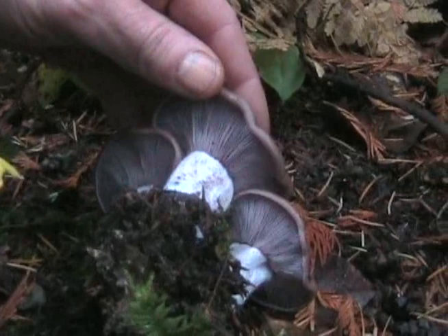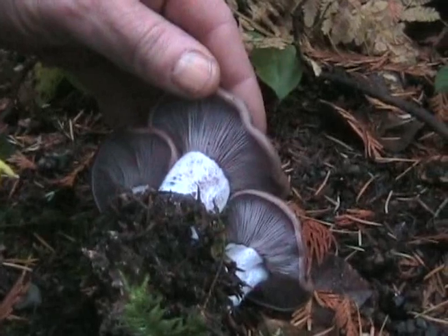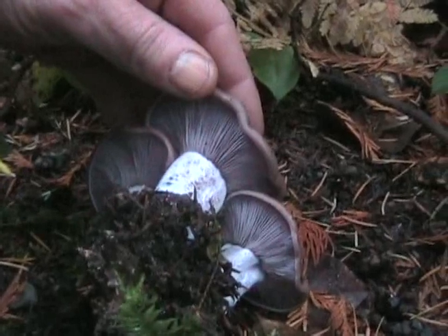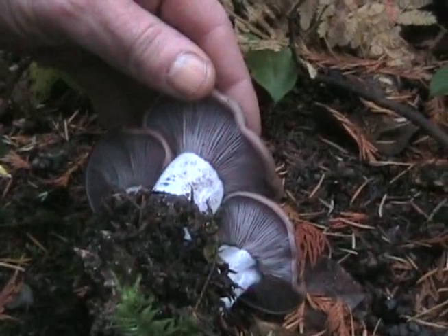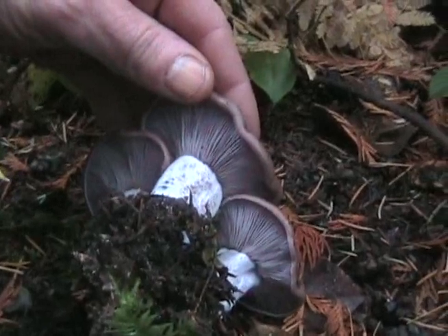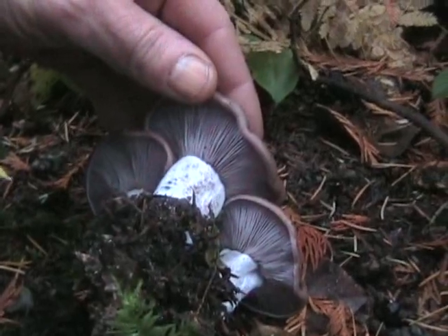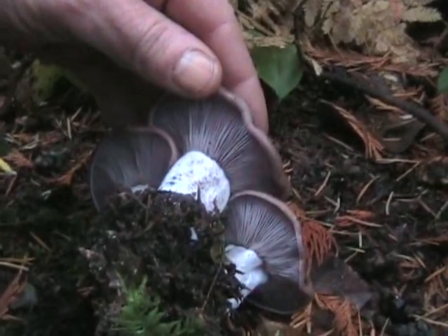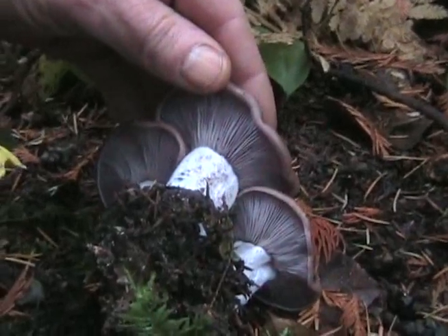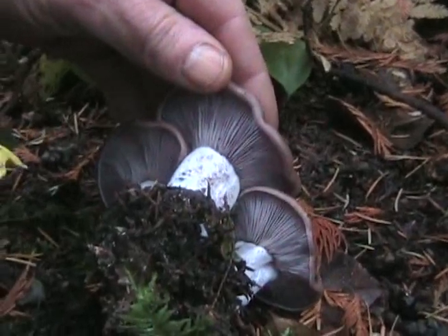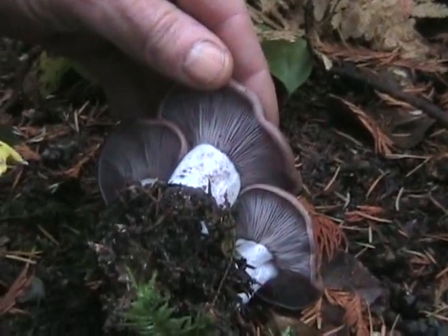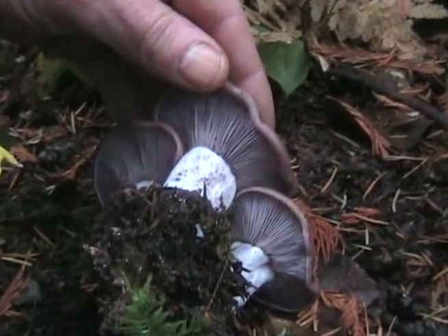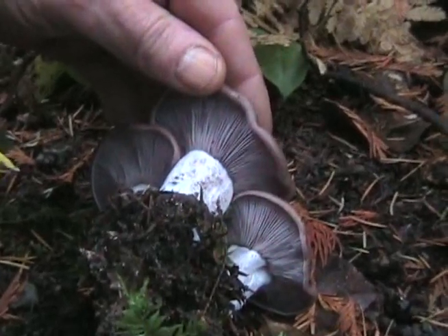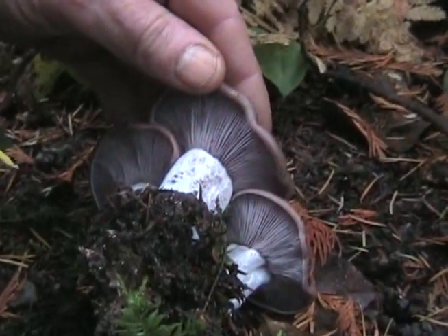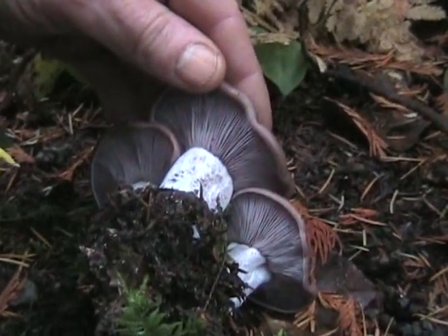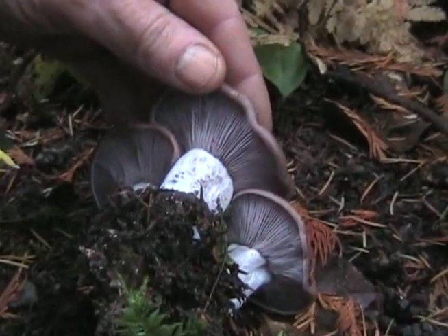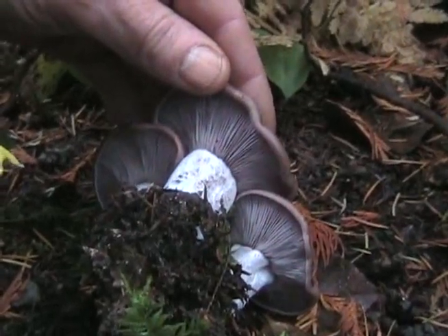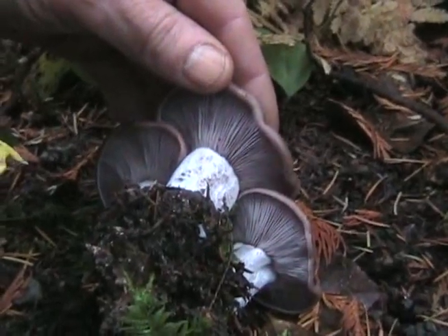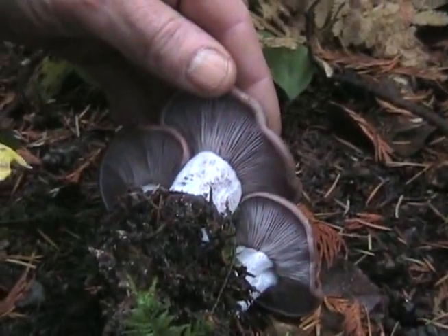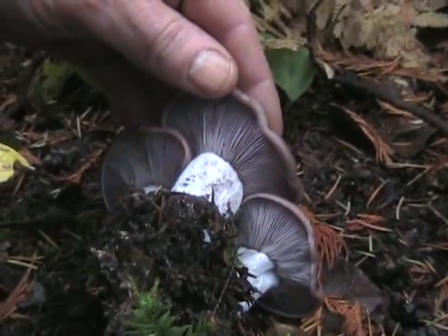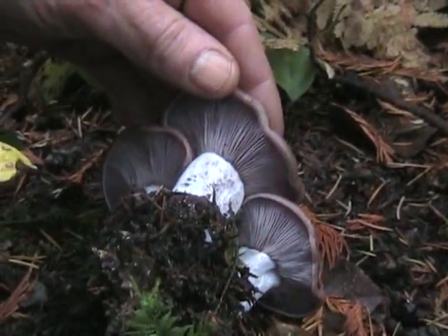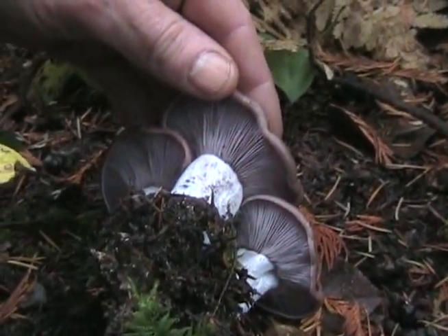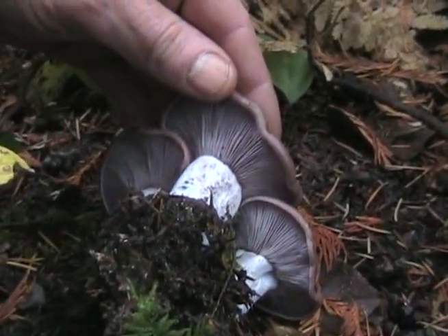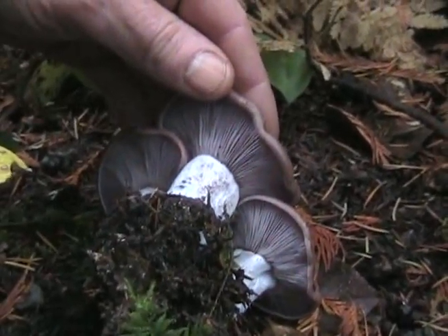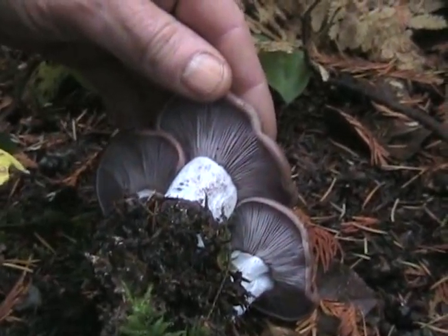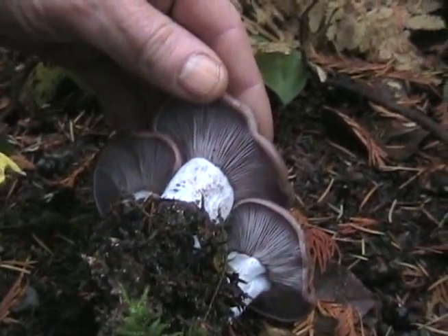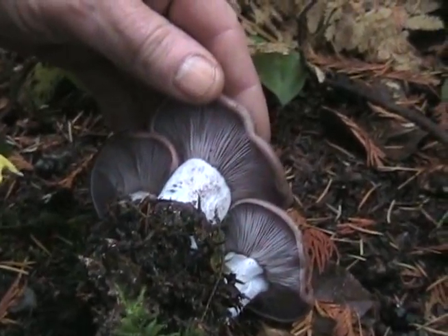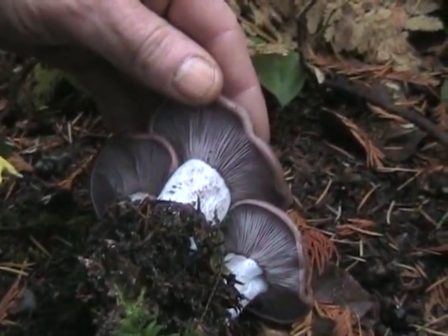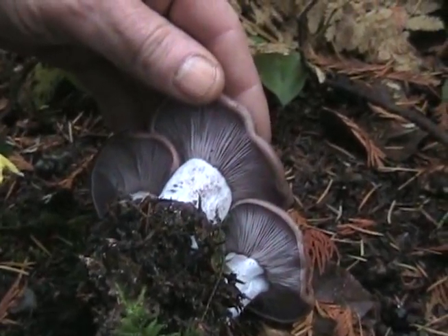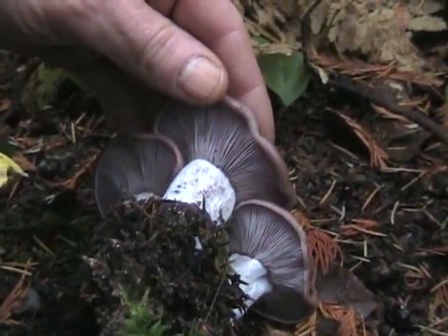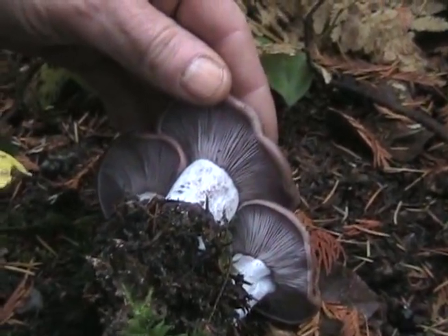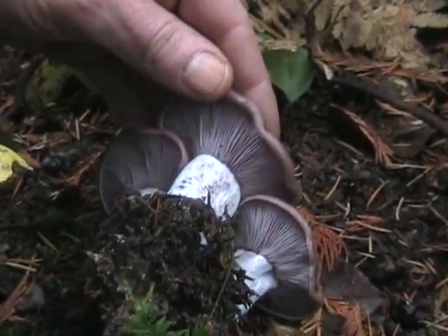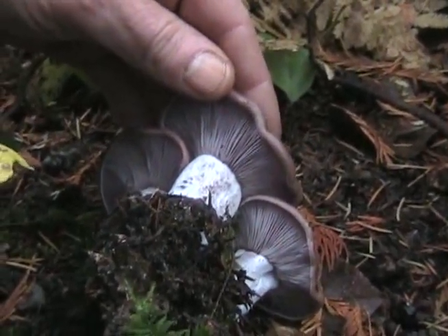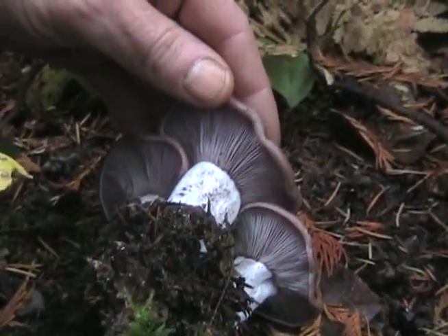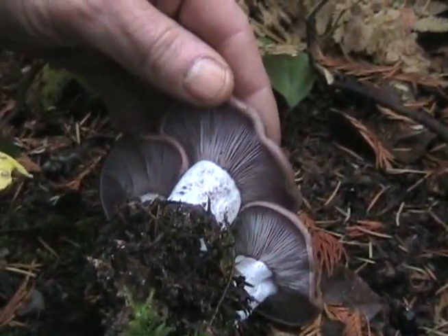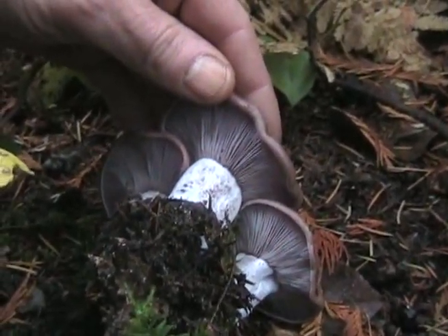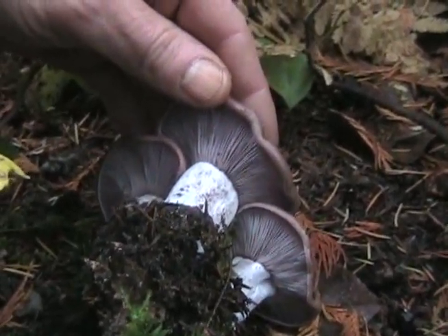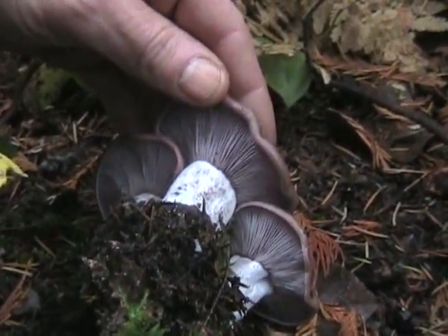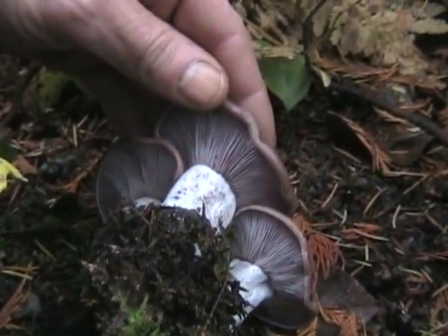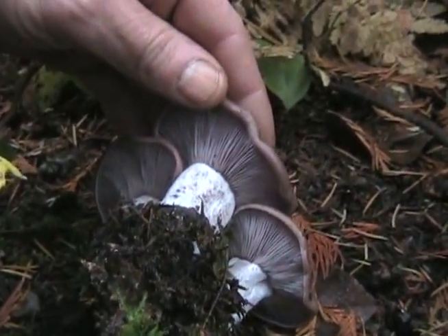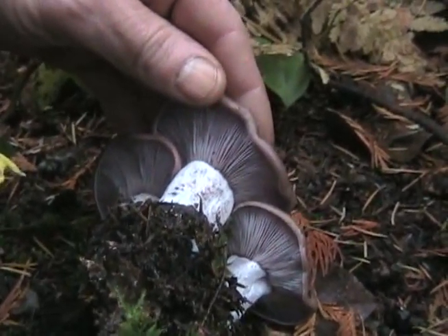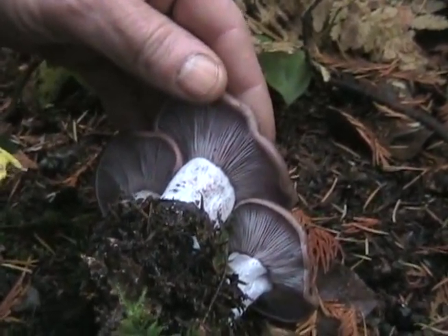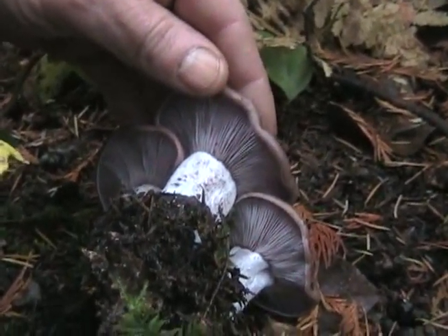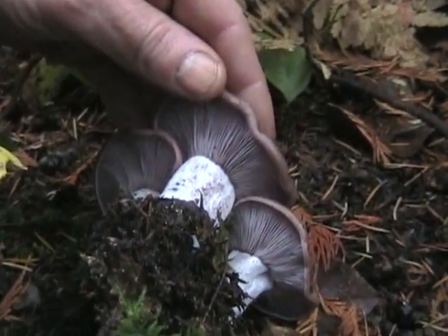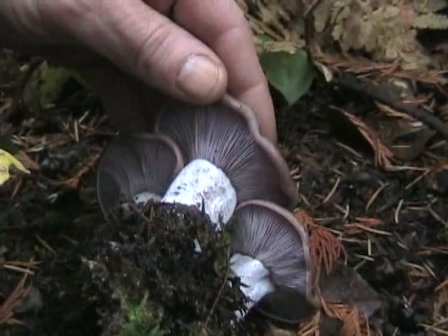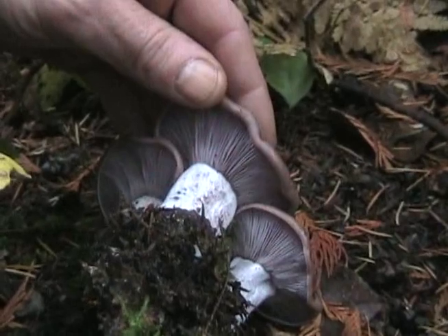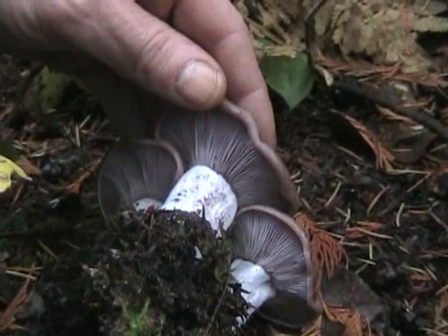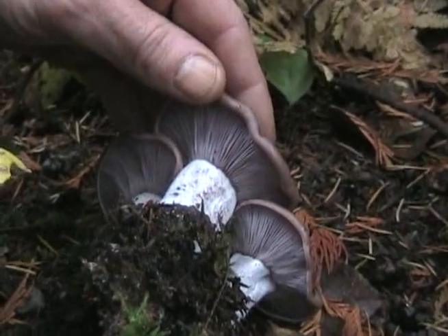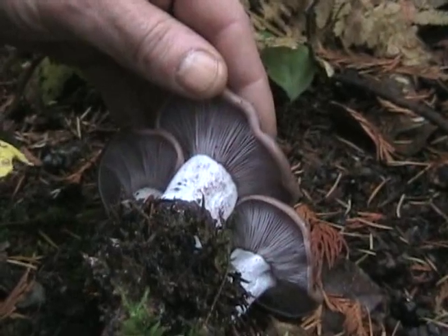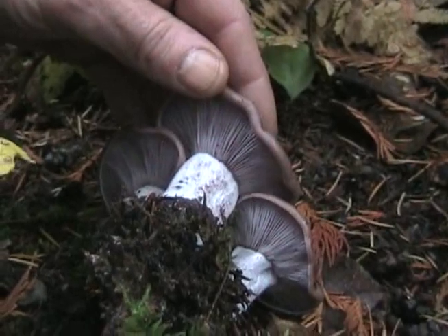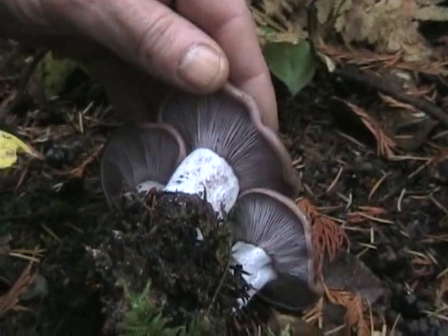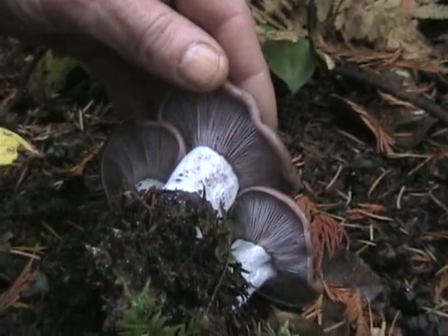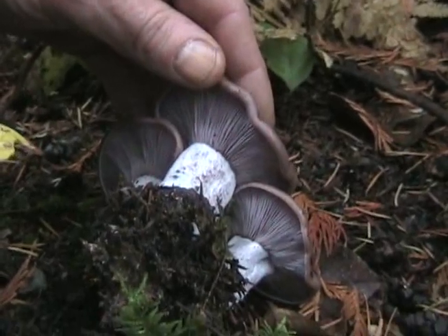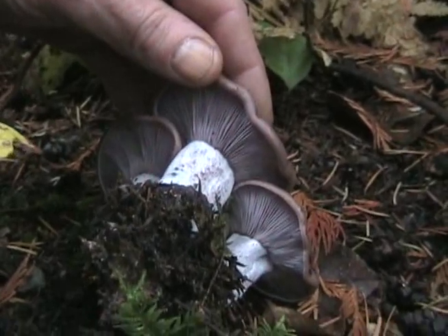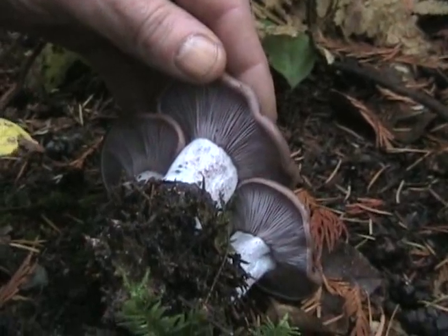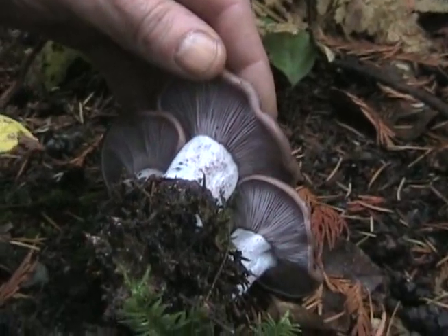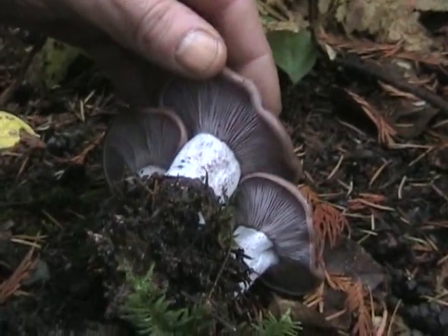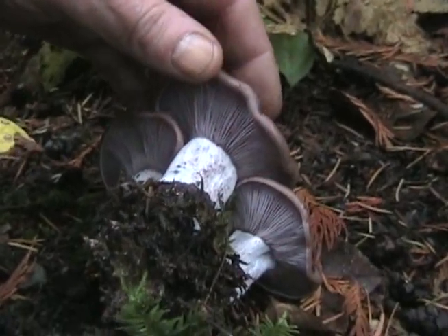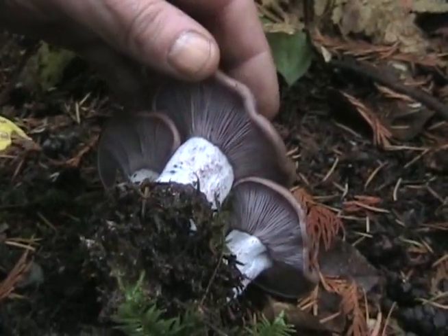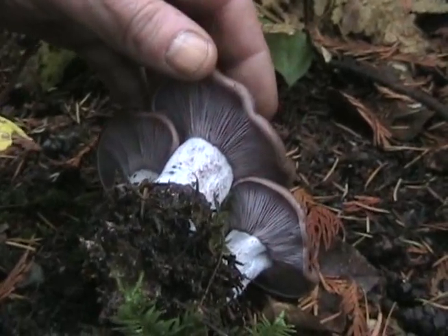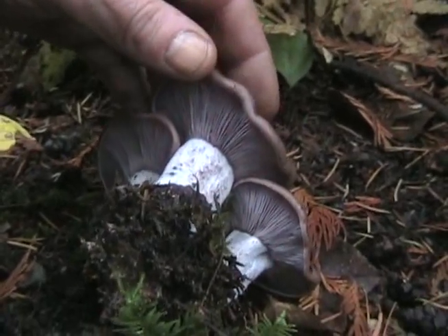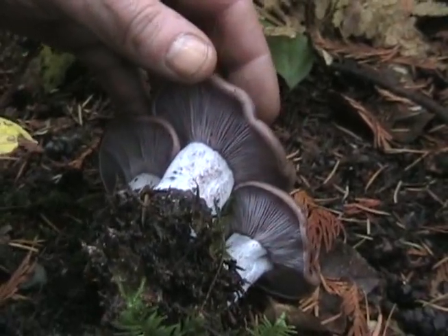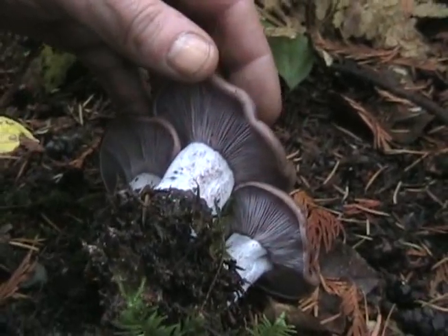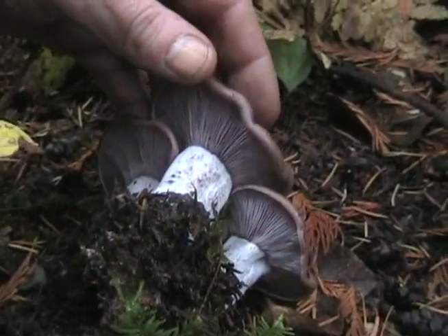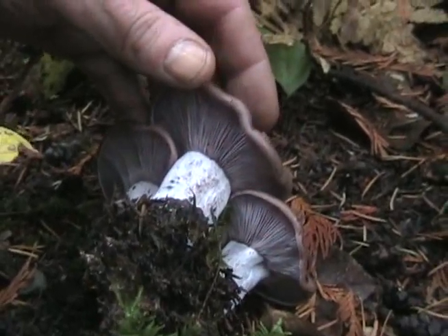Very good eating mushroom. And we found it here in the endowment lands at UBC, right on the trail where people walk.